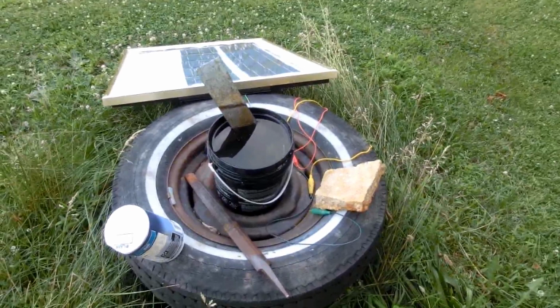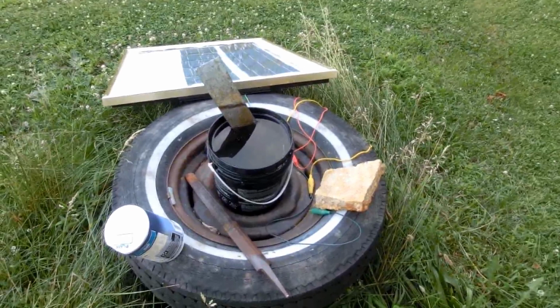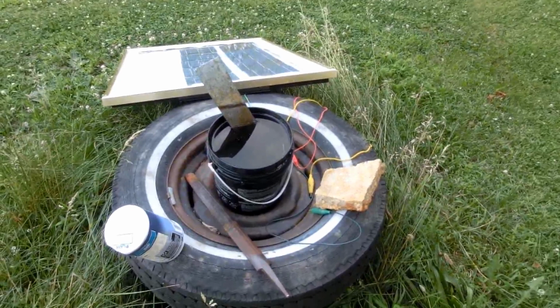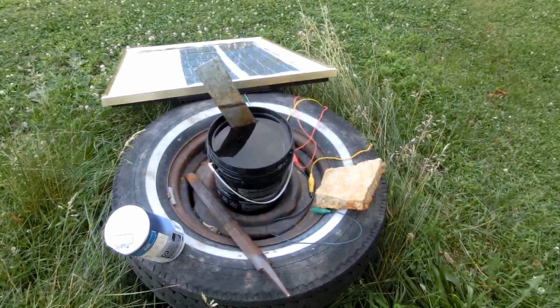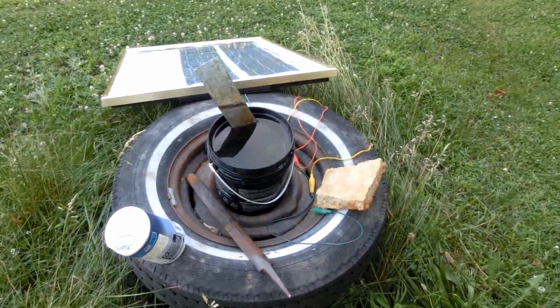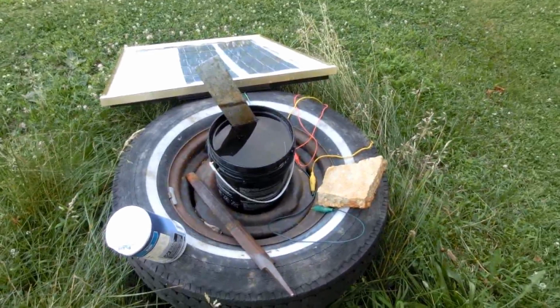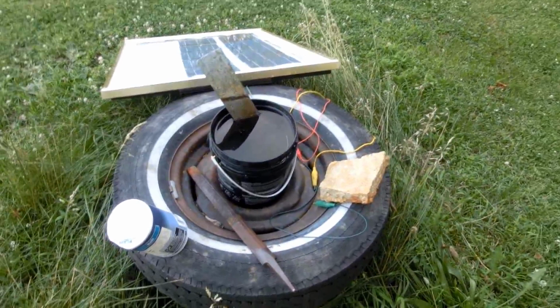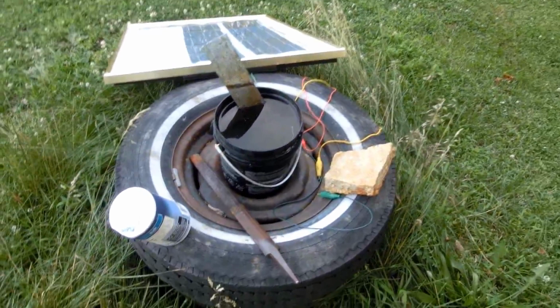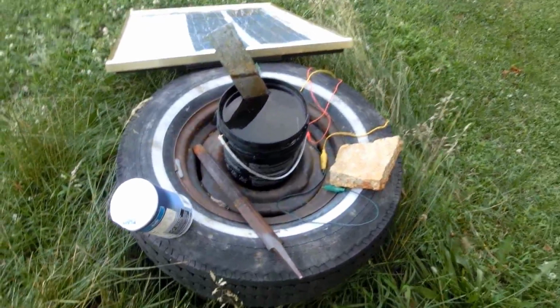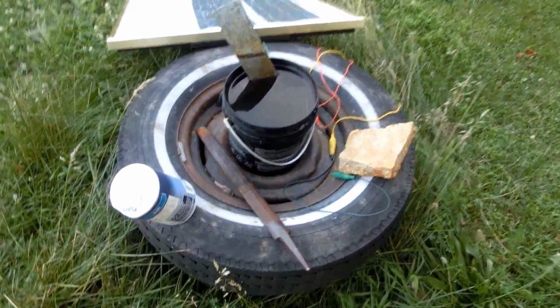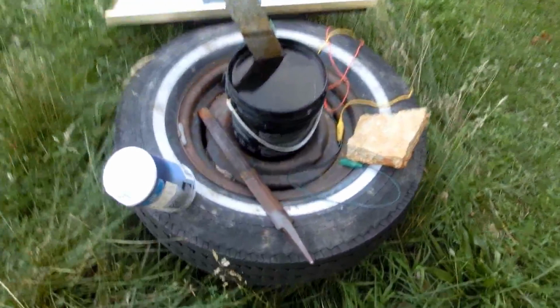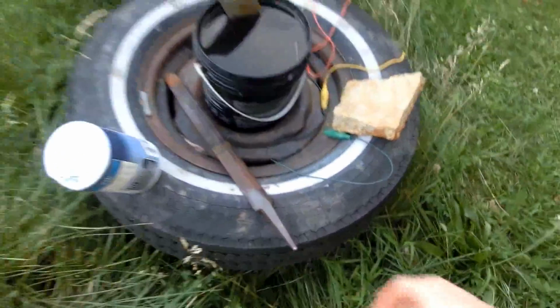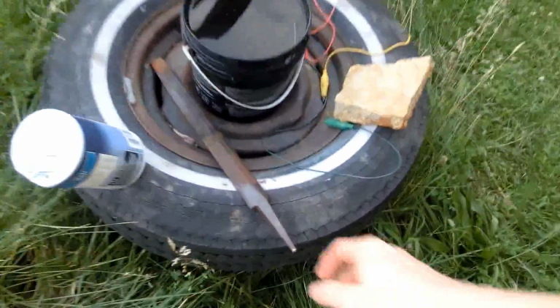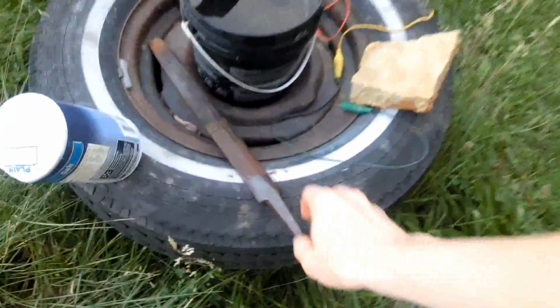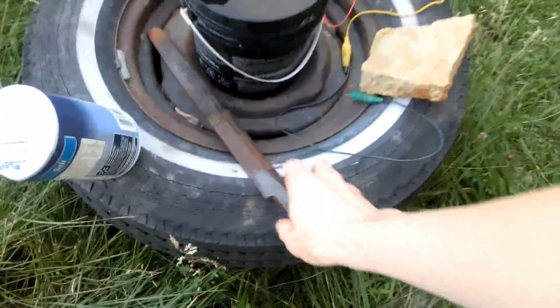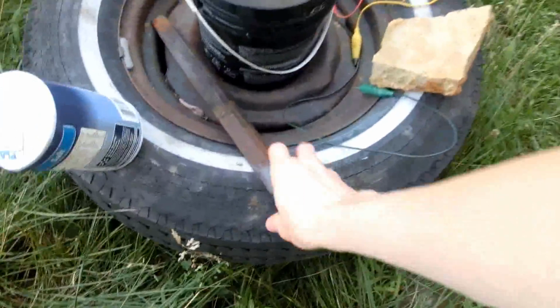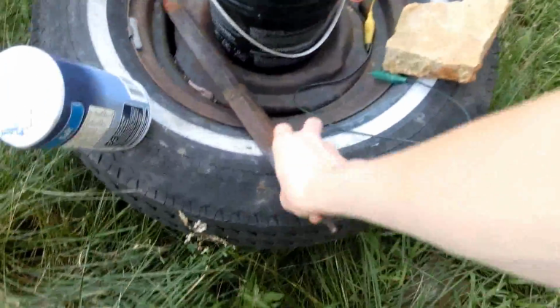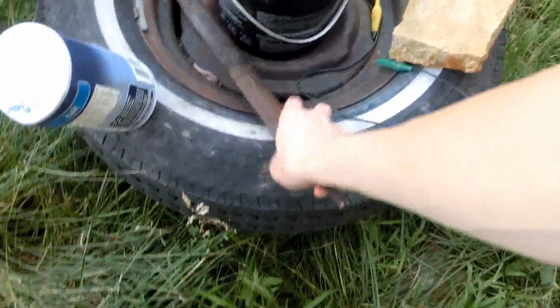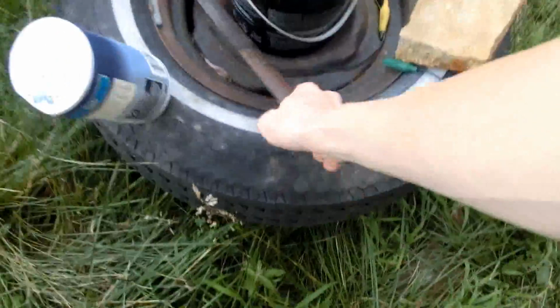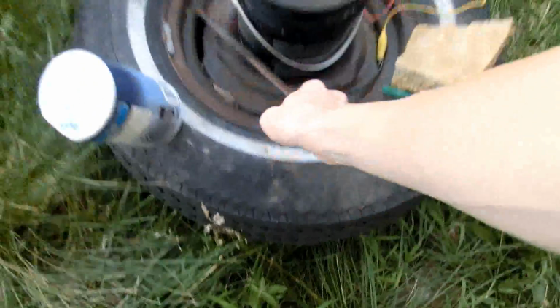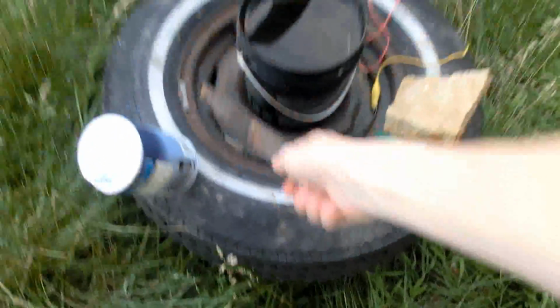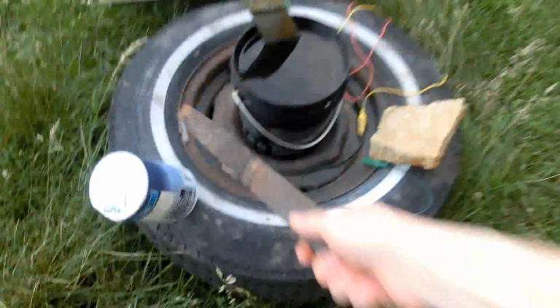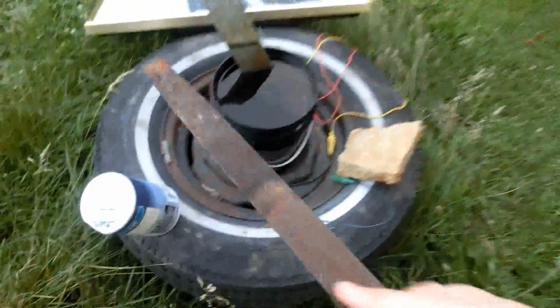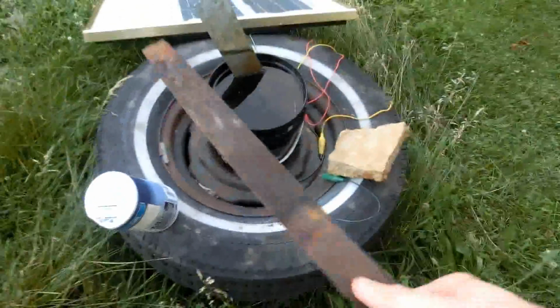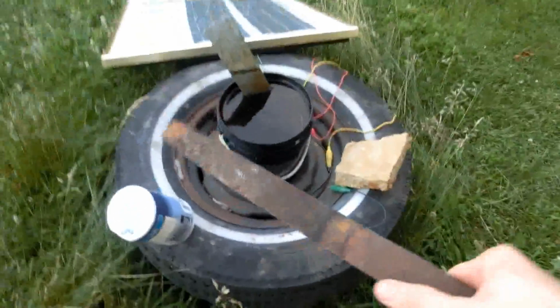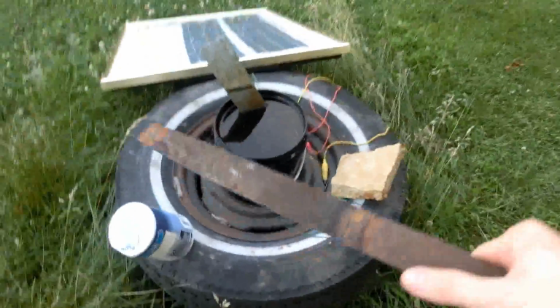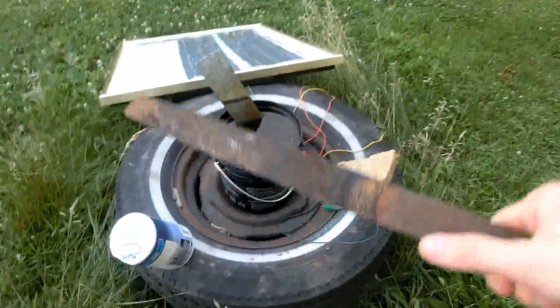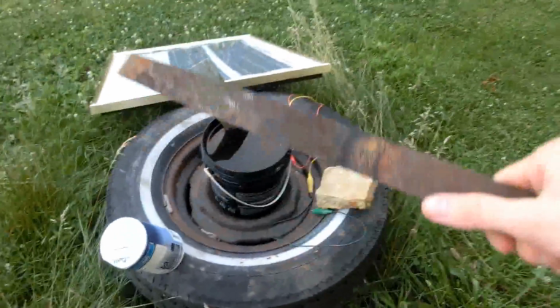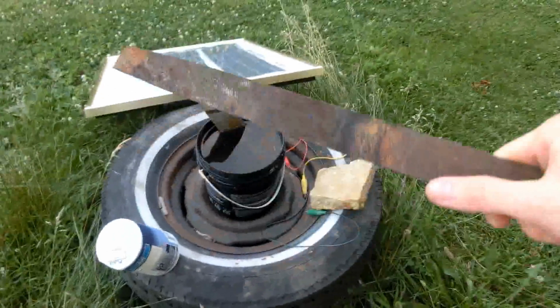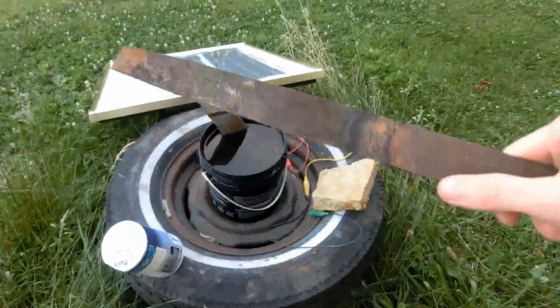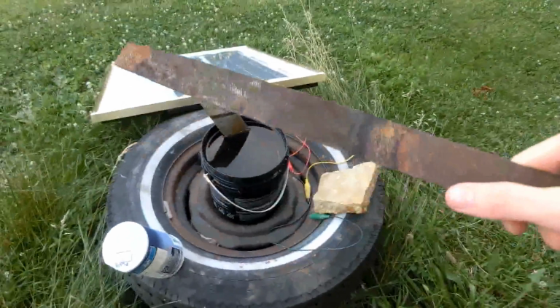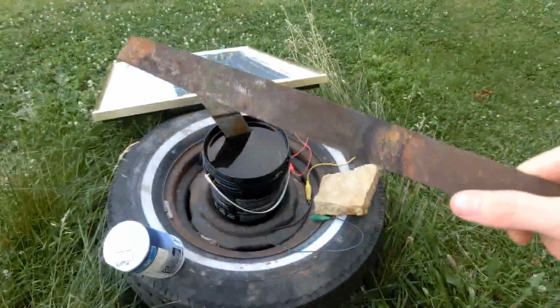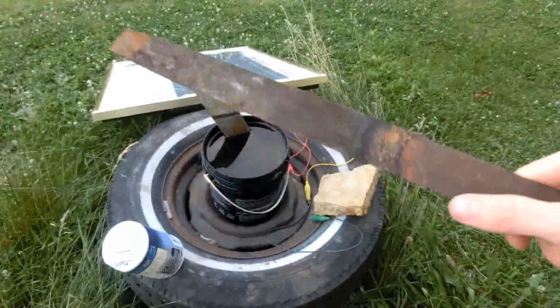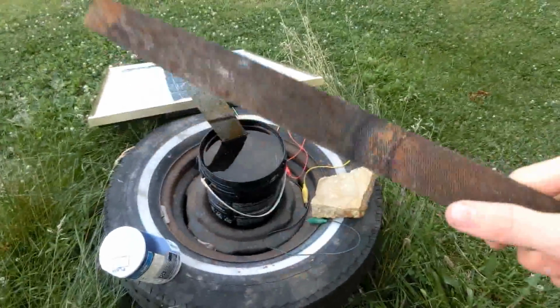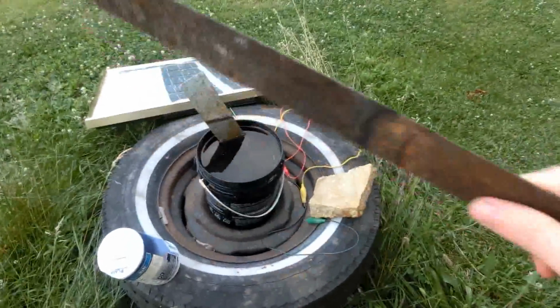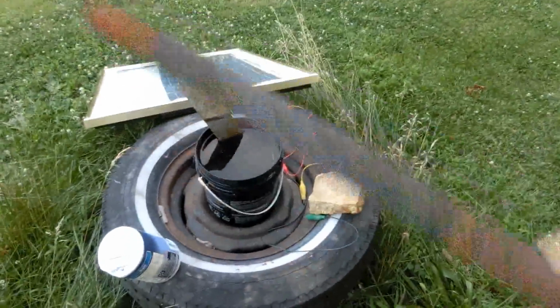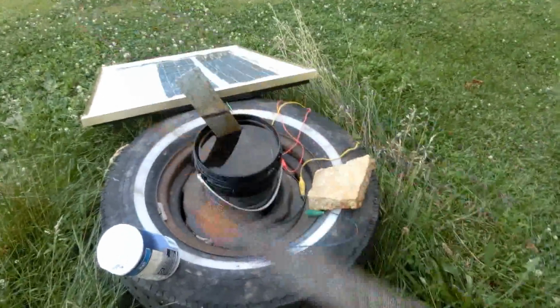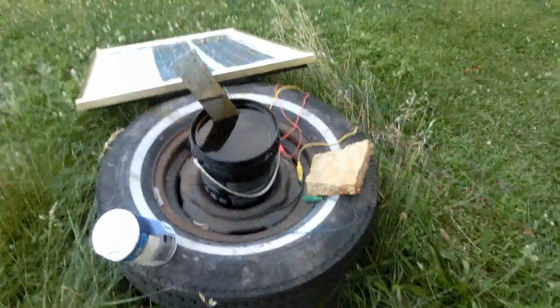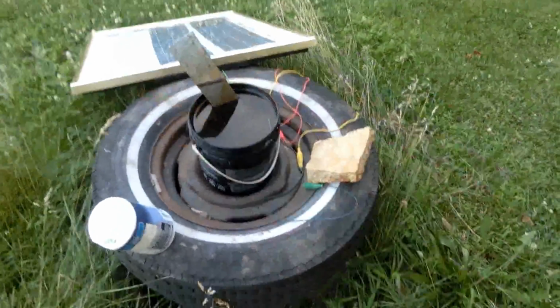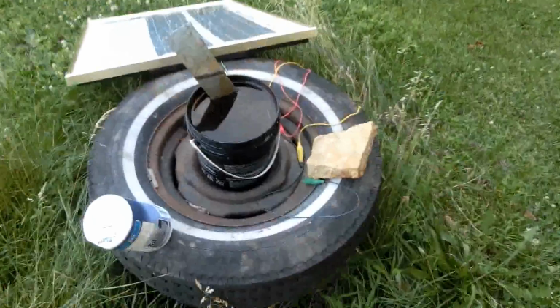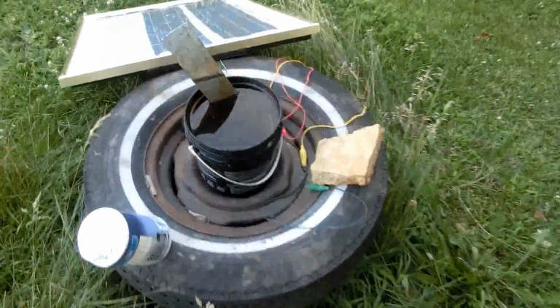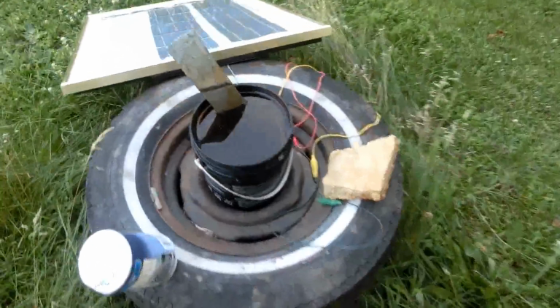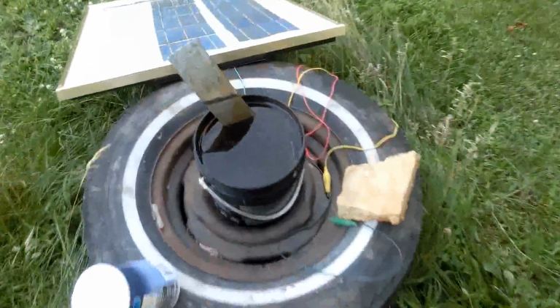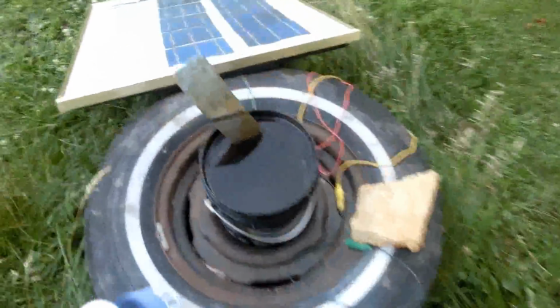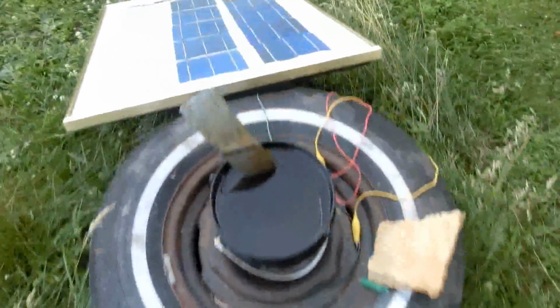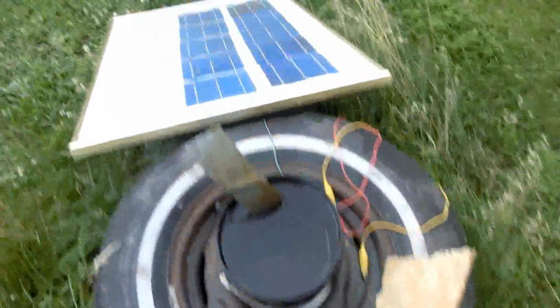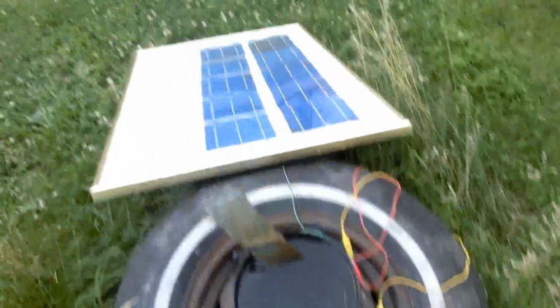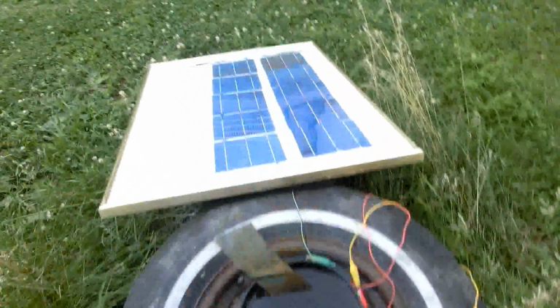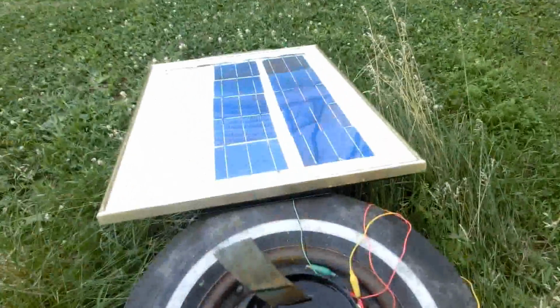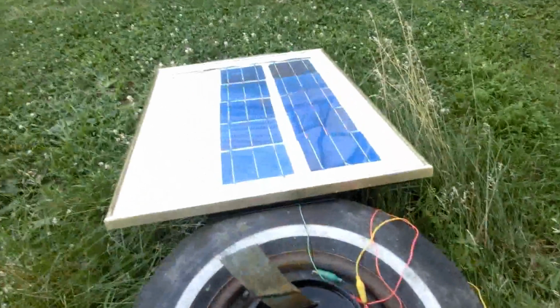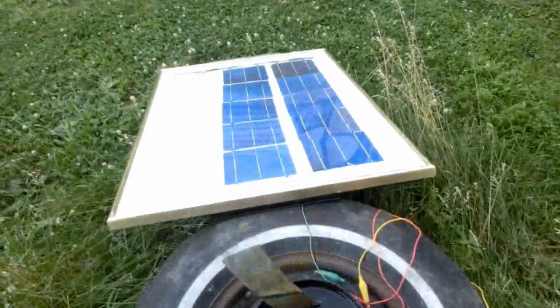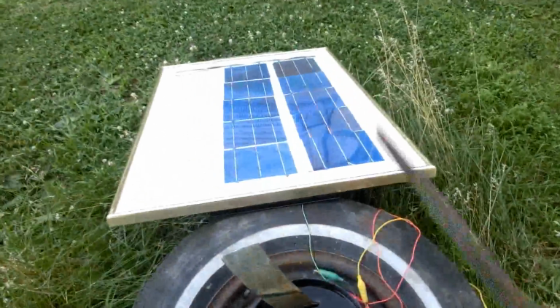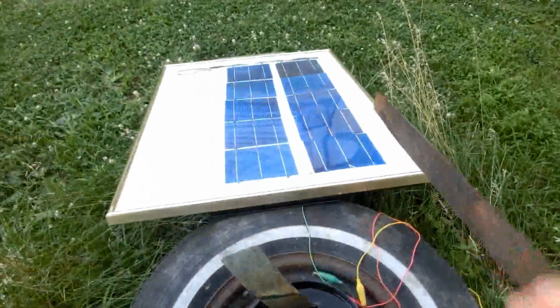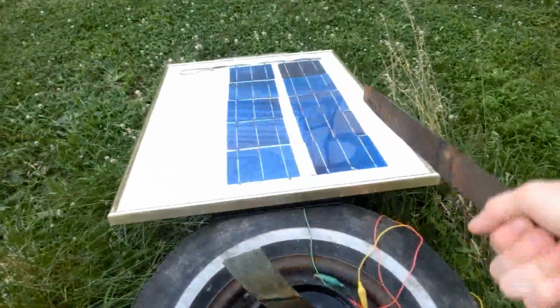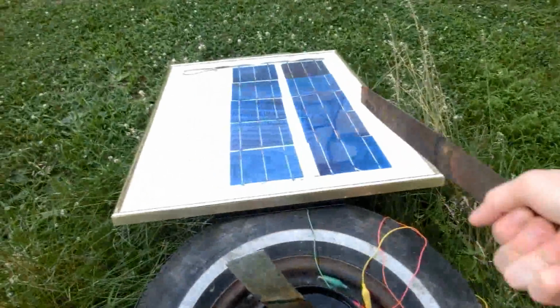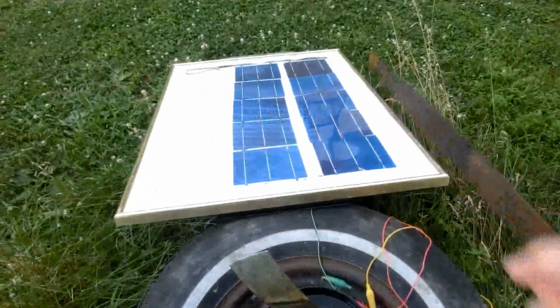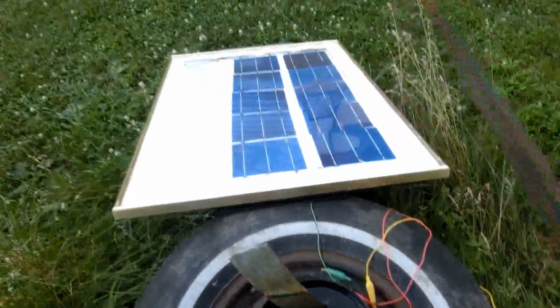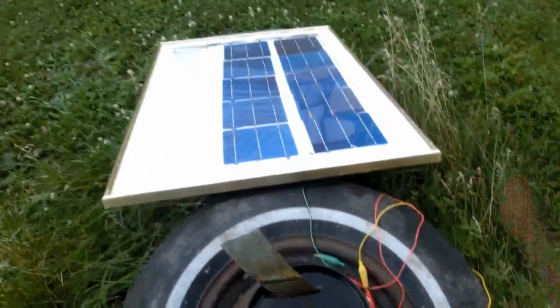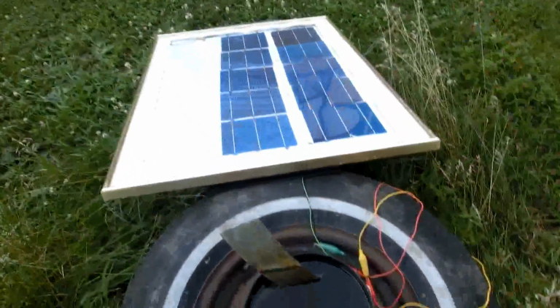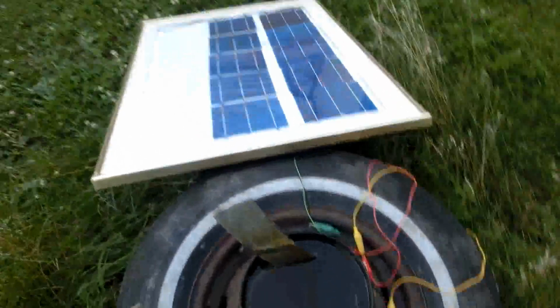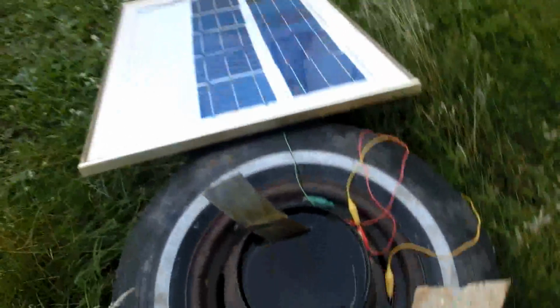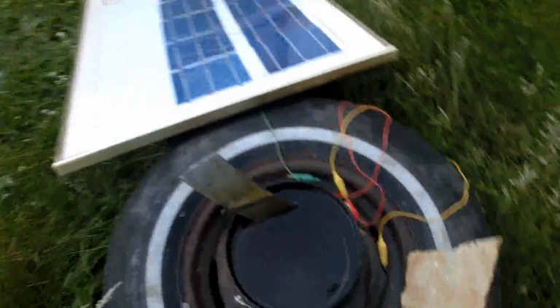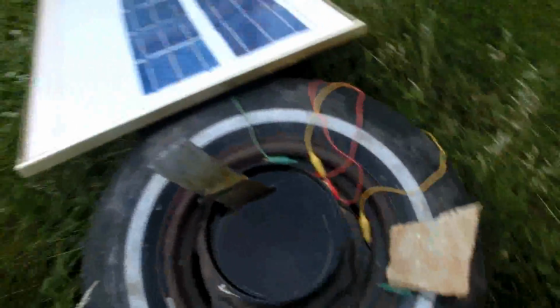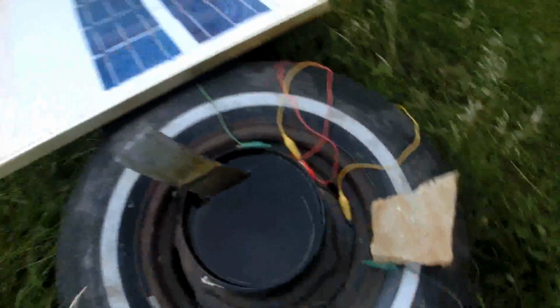Here is the continuation of the steel file de-rustification via electrolysis — solar electrolysis, actually.